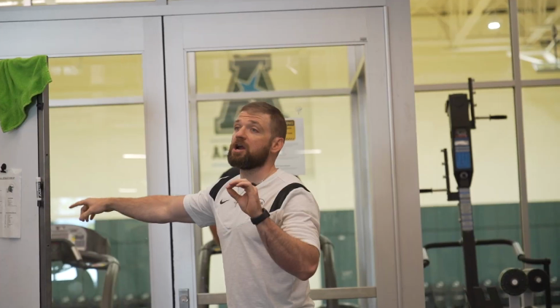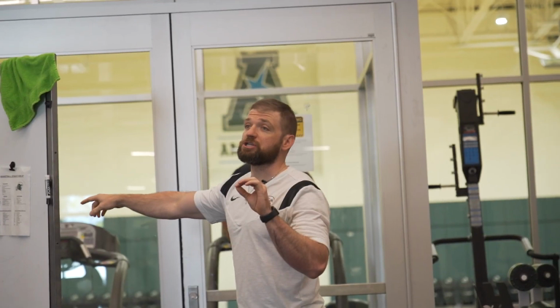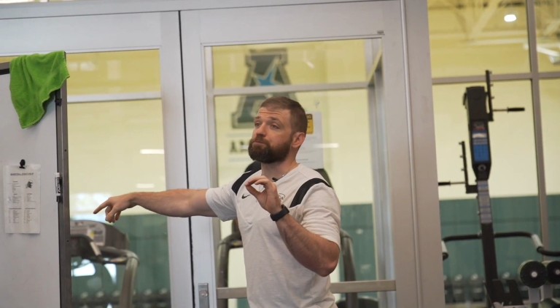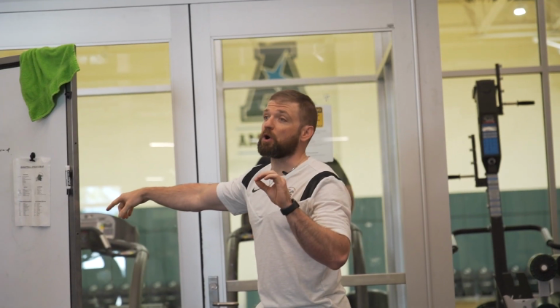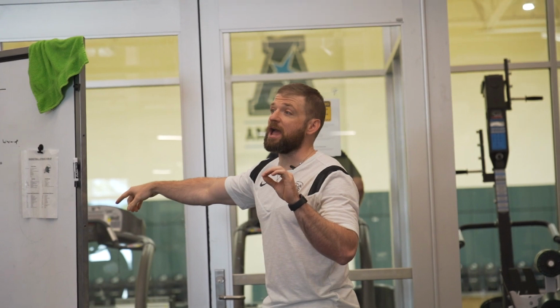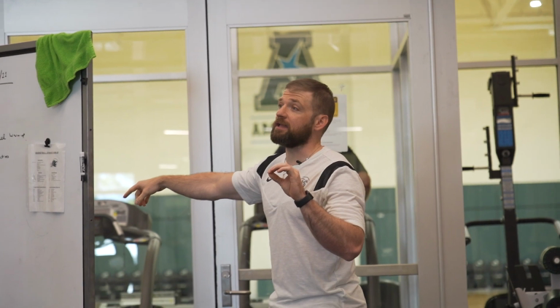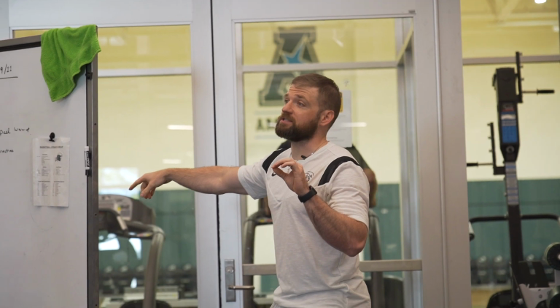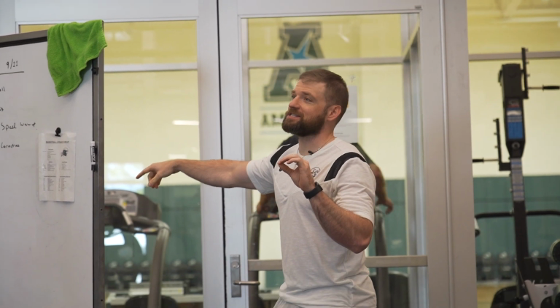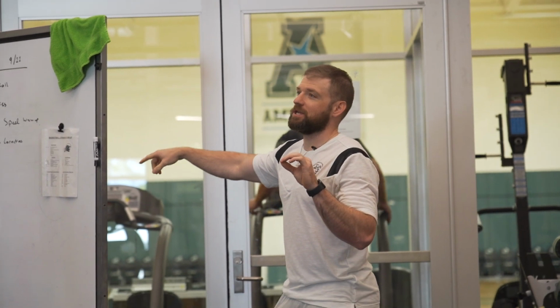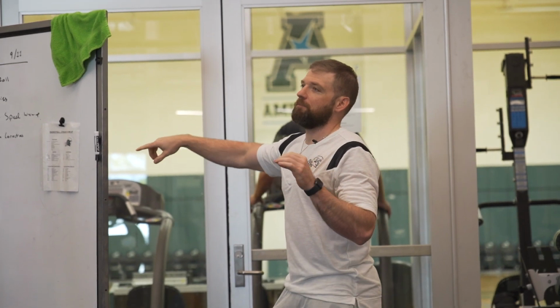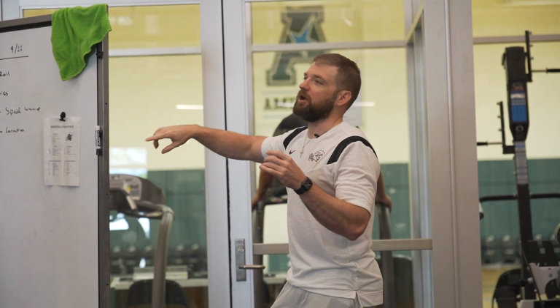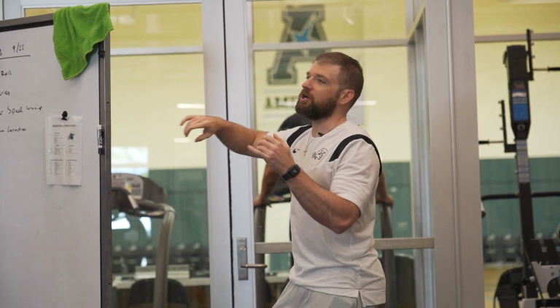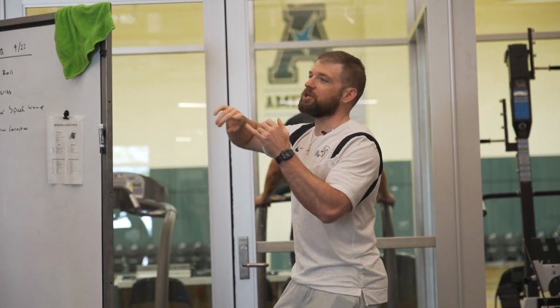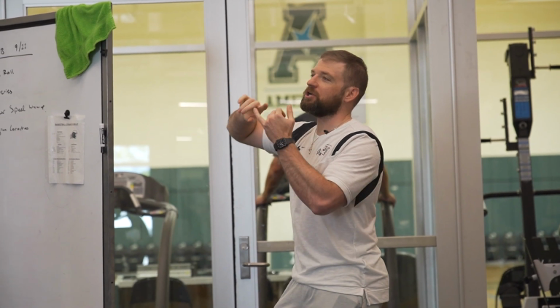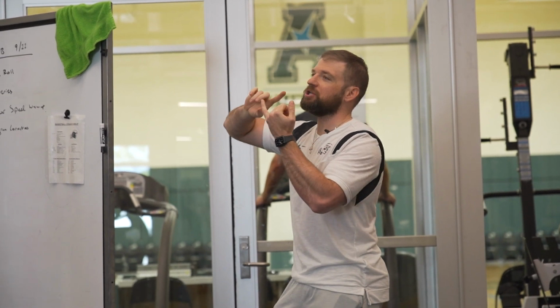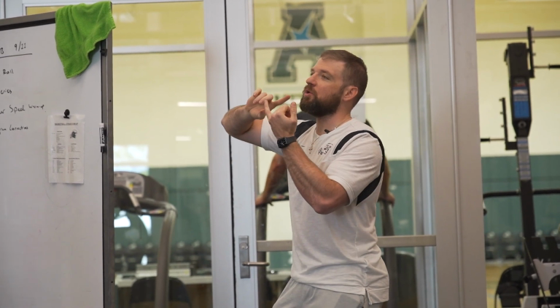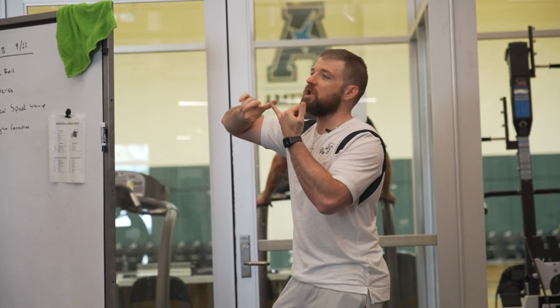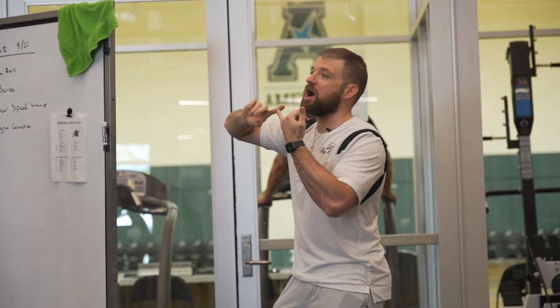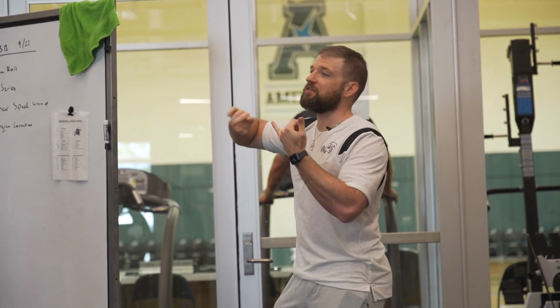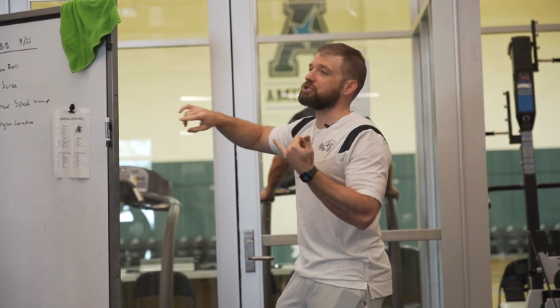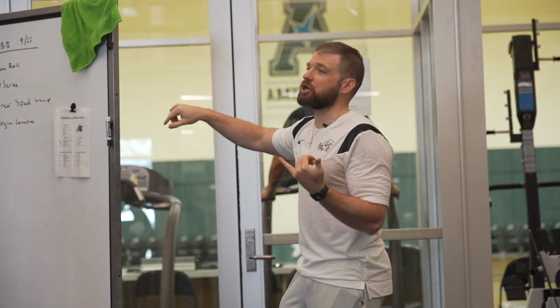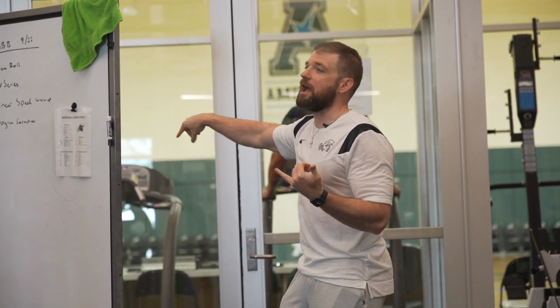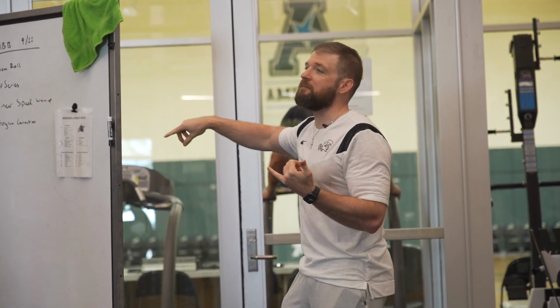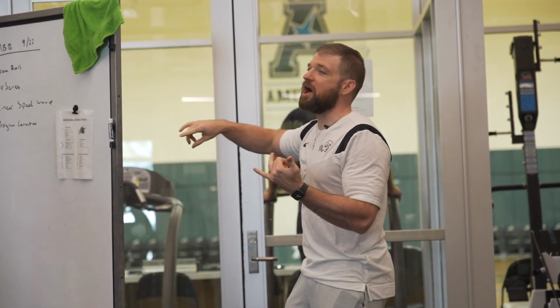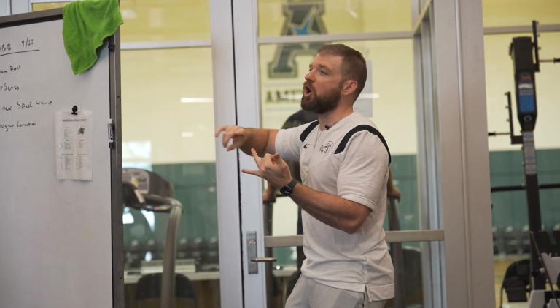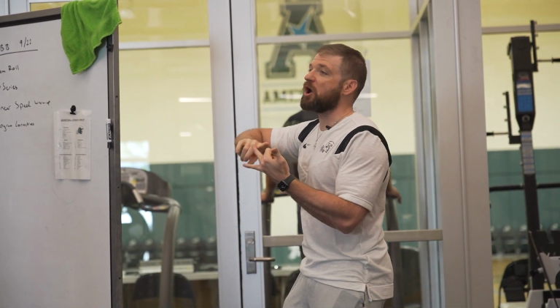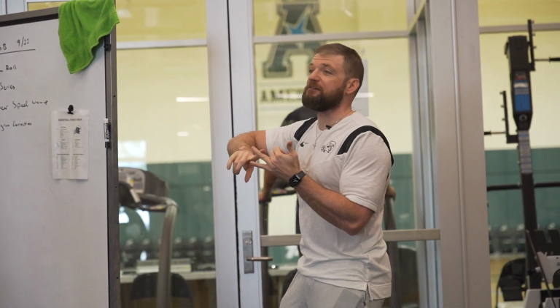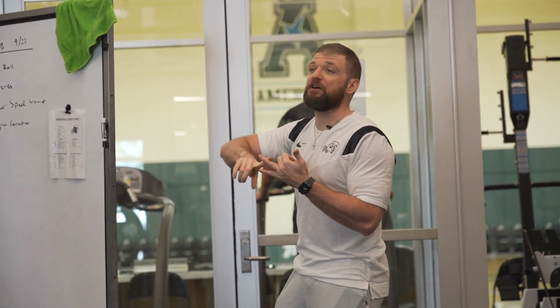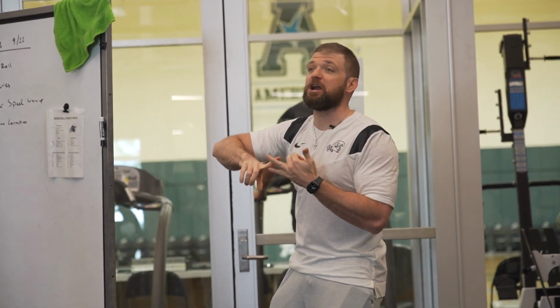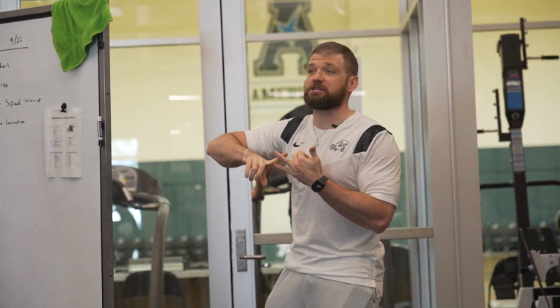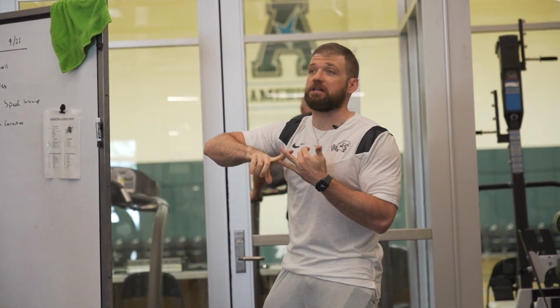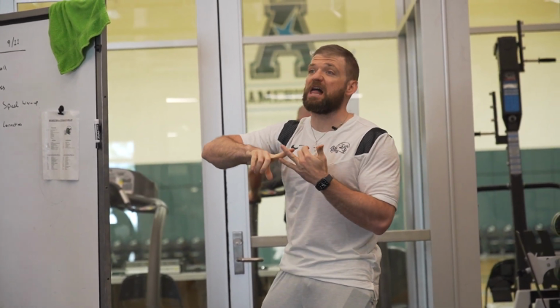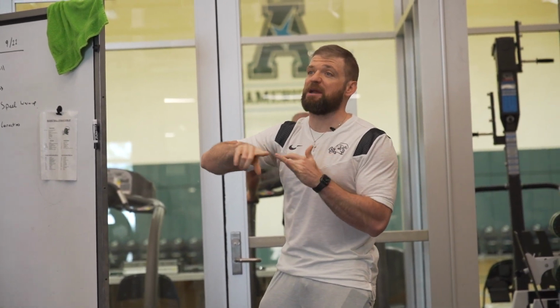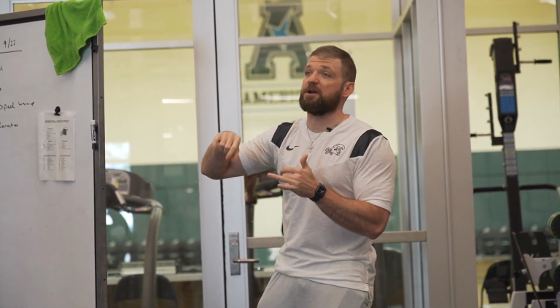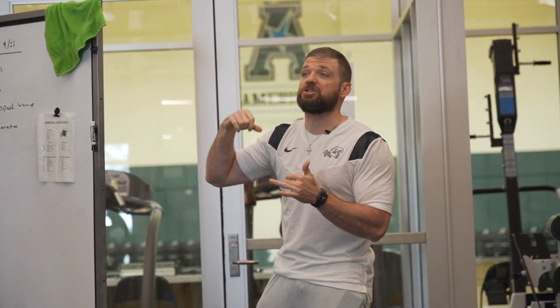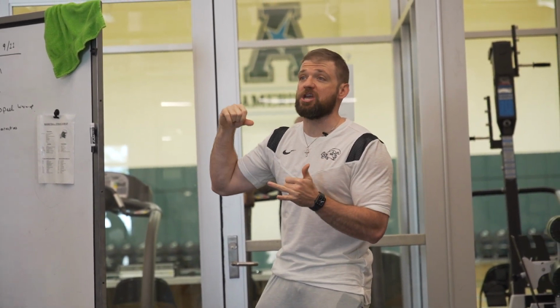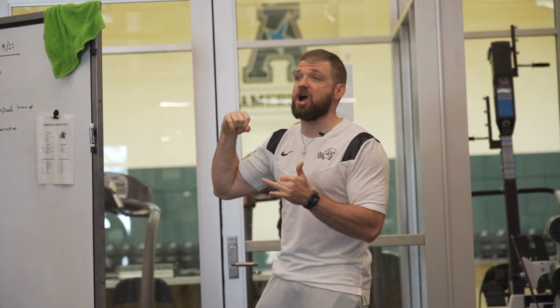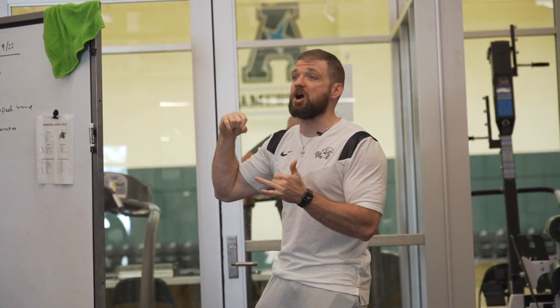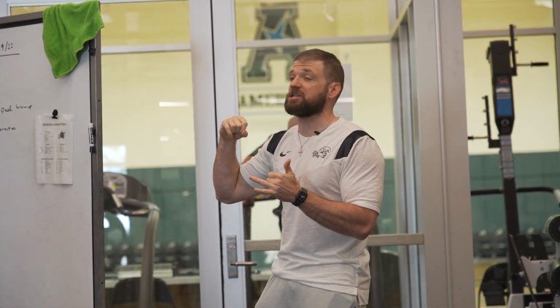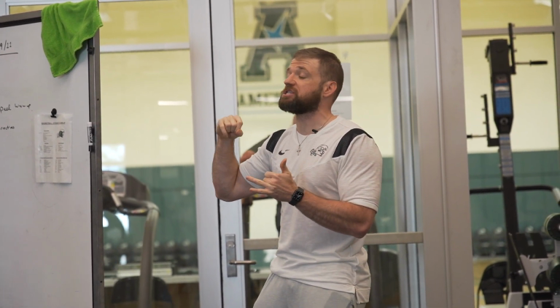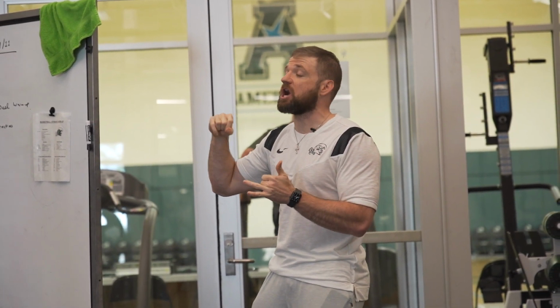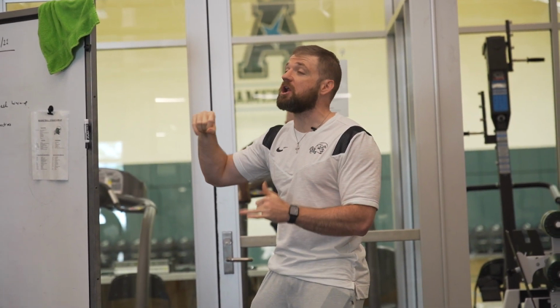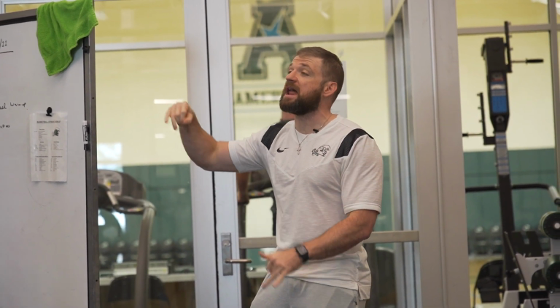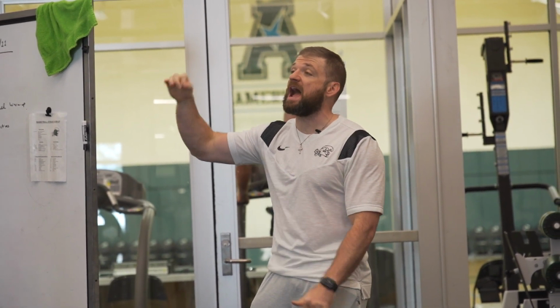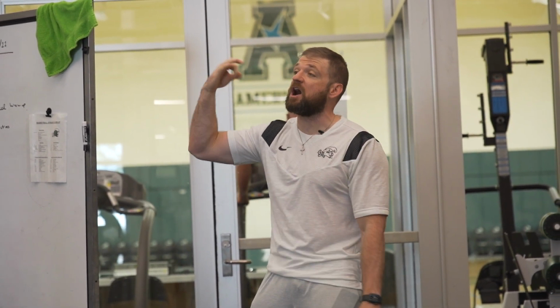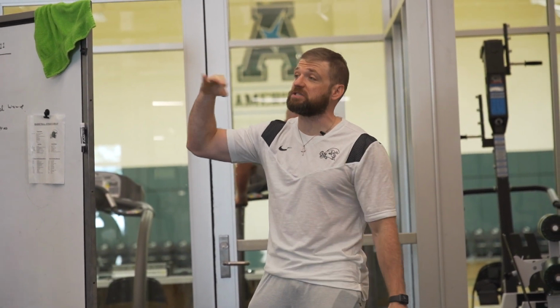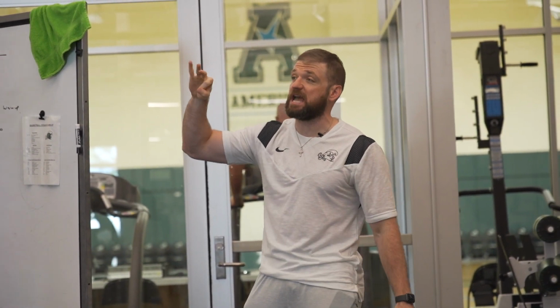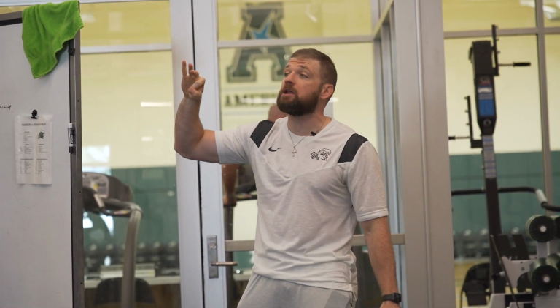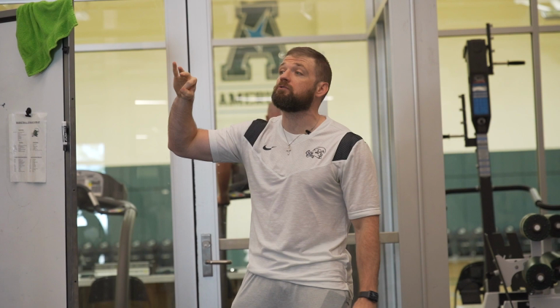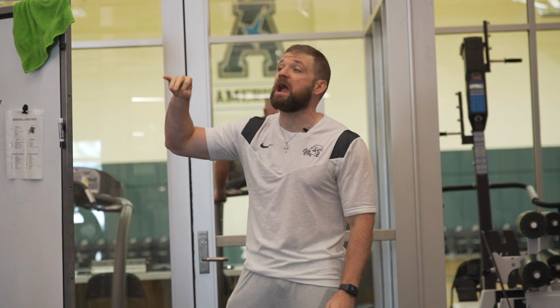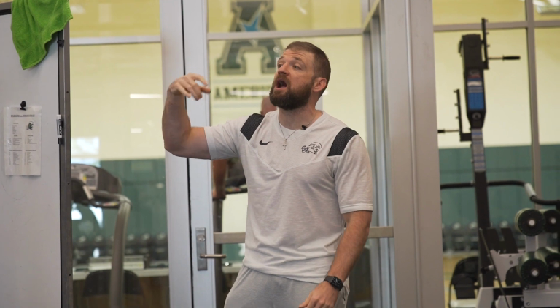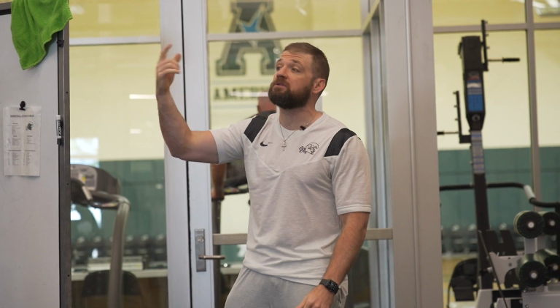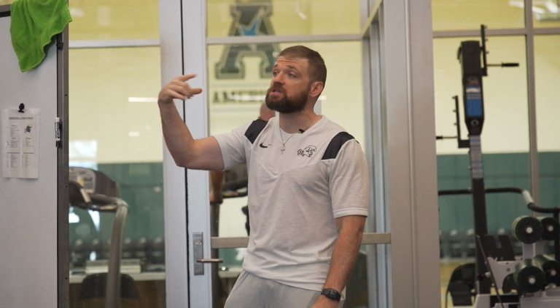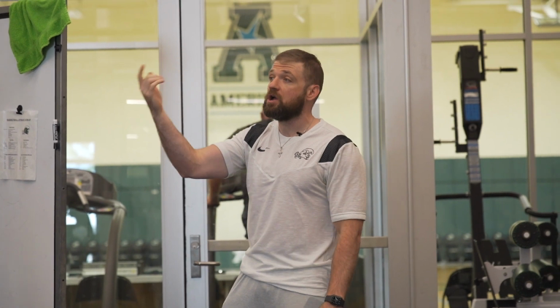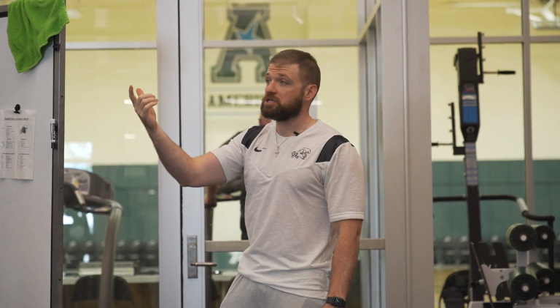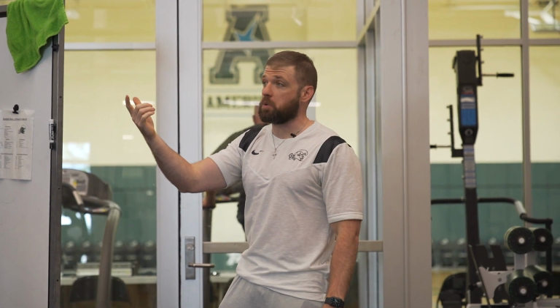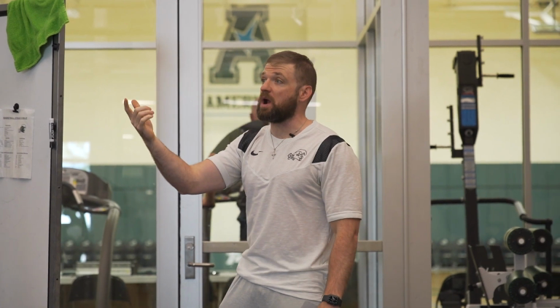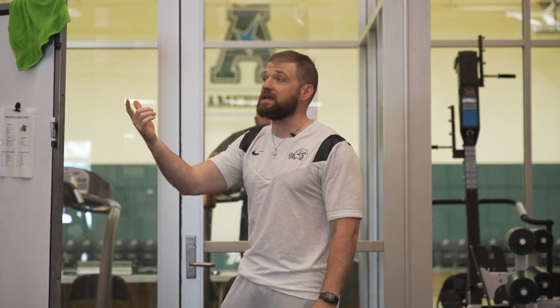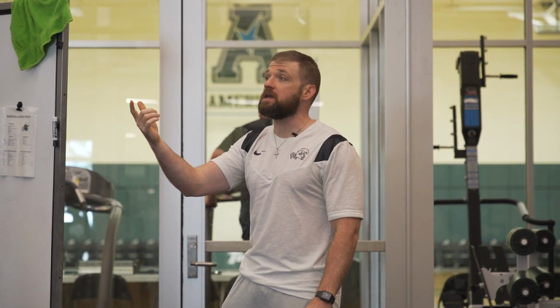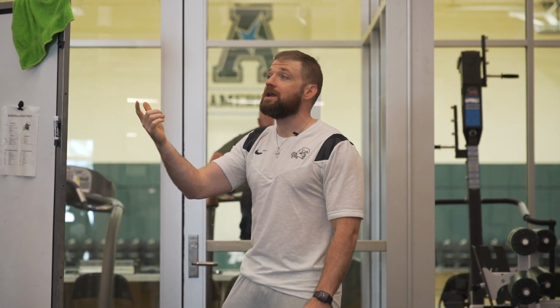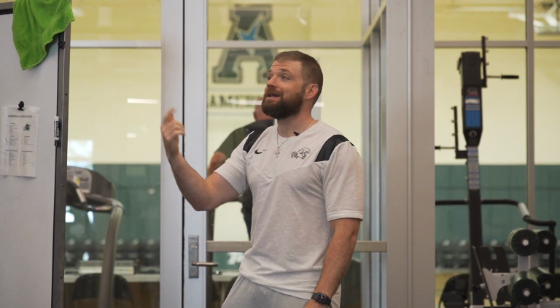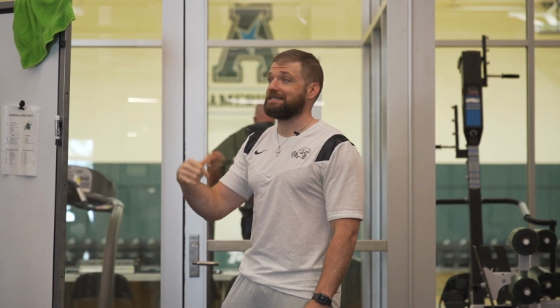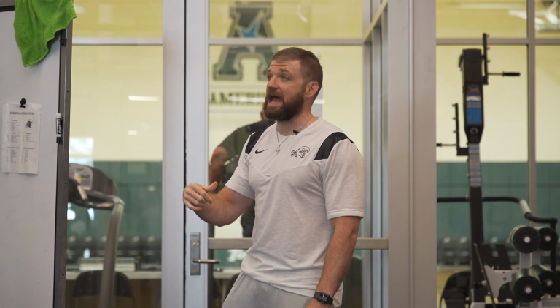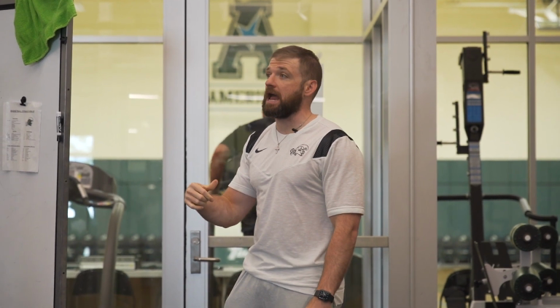Our sprints — you're either gonna do it on the treadmill or the VersaClimber, so y'all can start now. 10 rounds, 20-10.